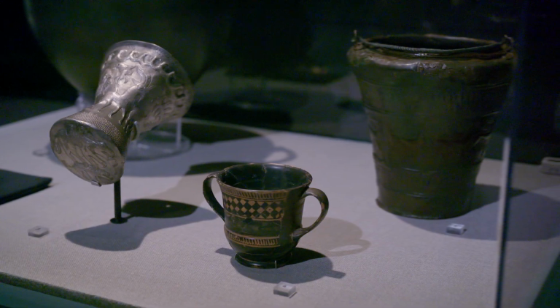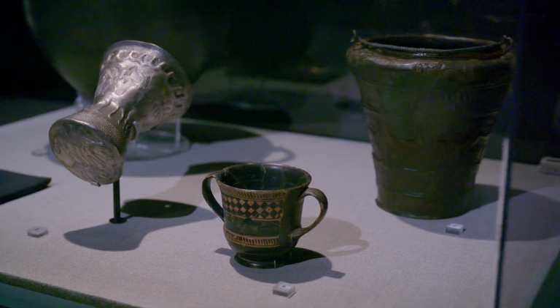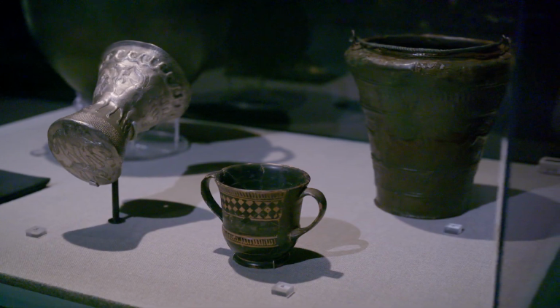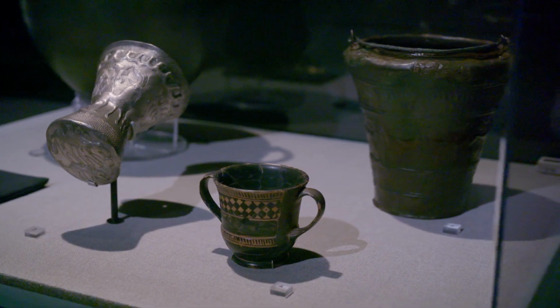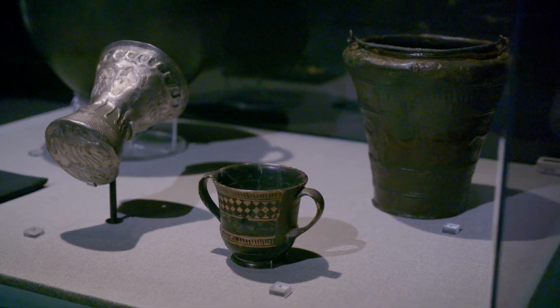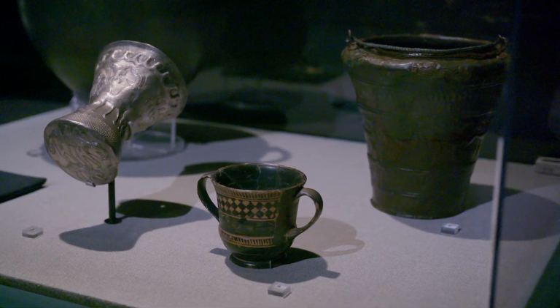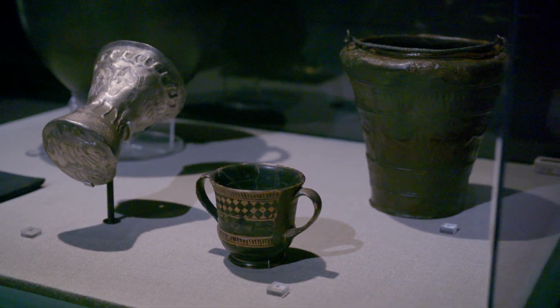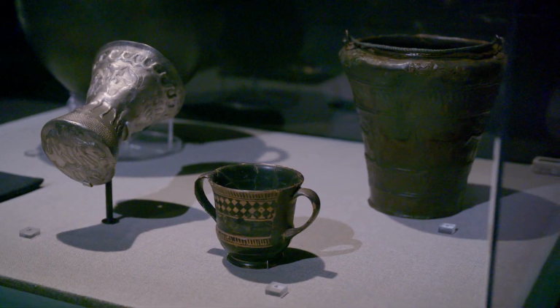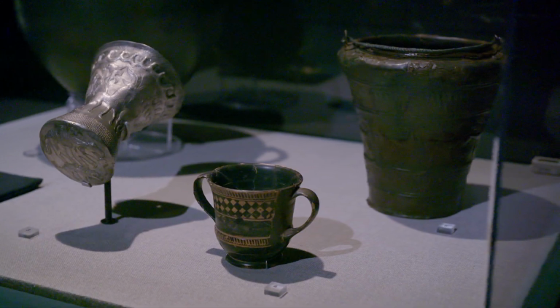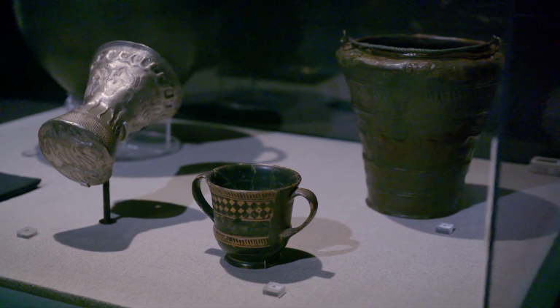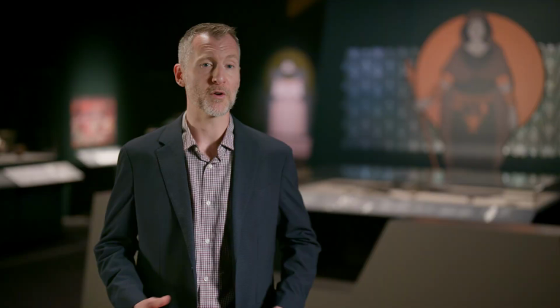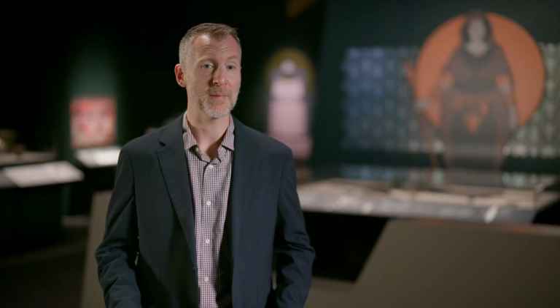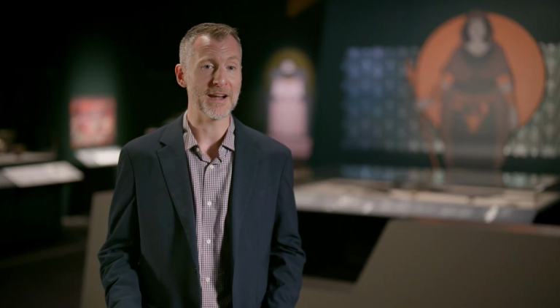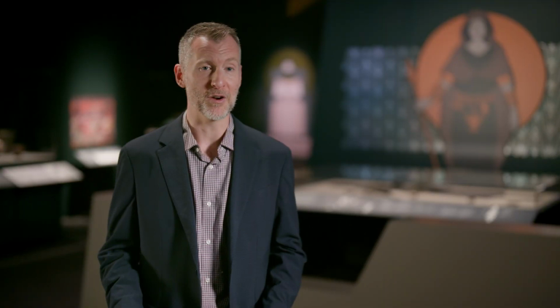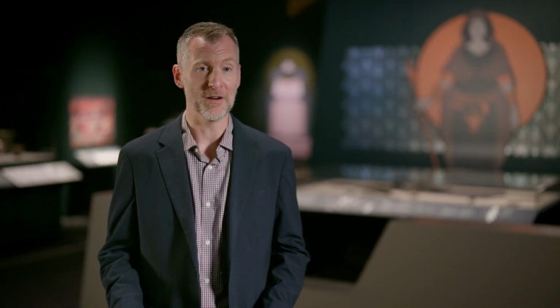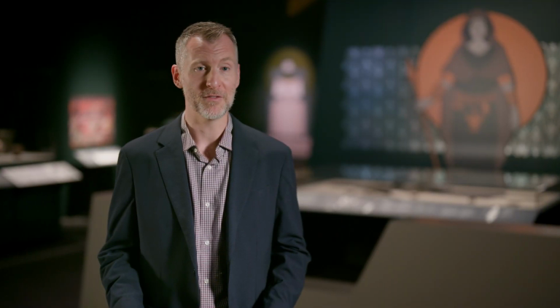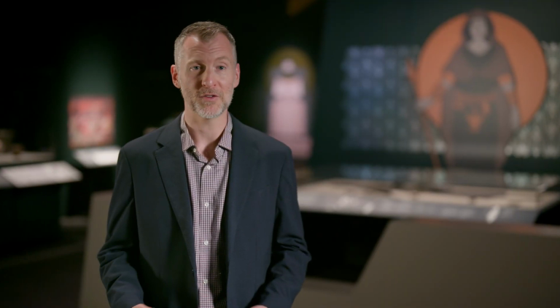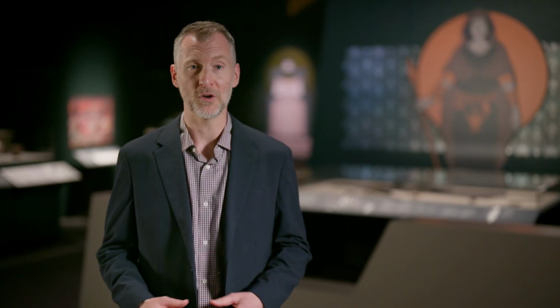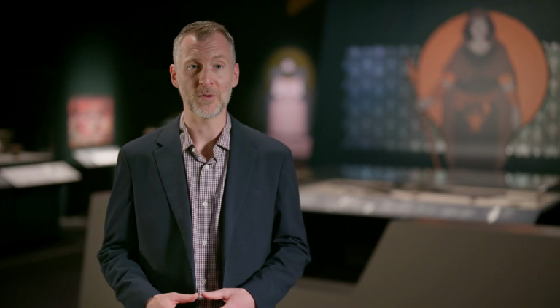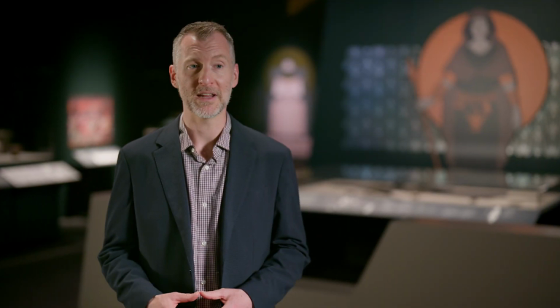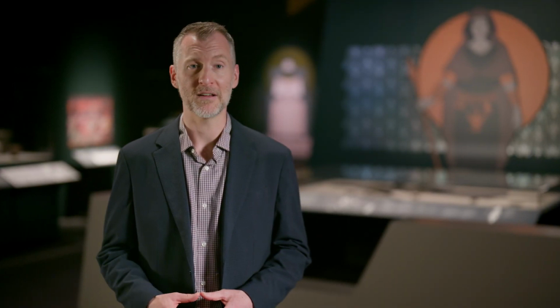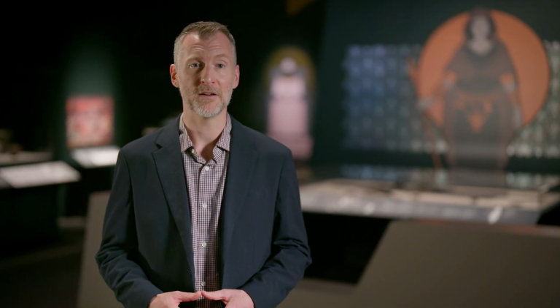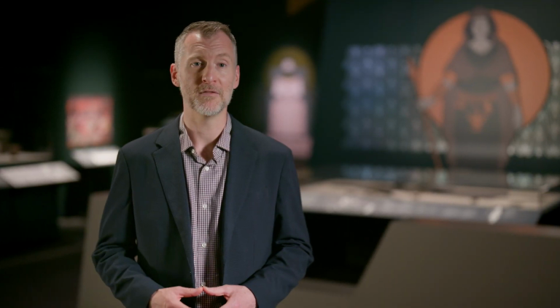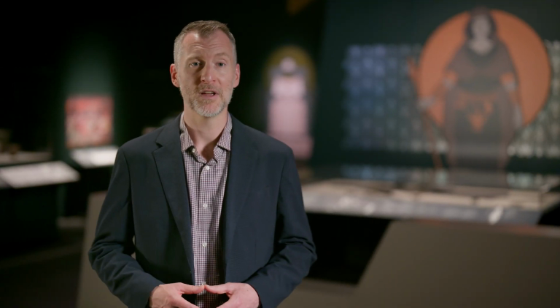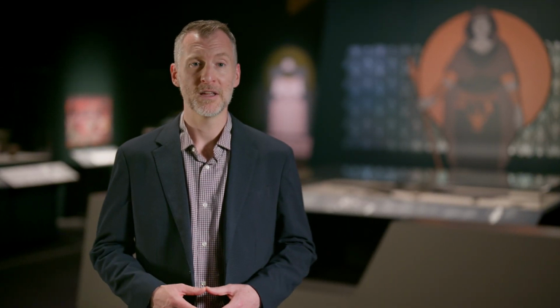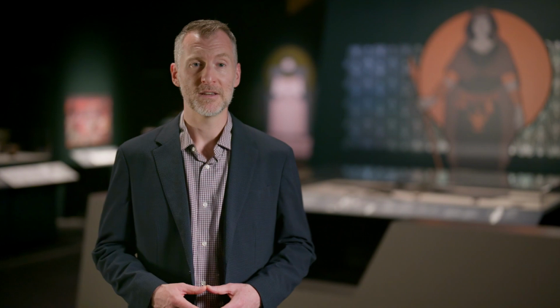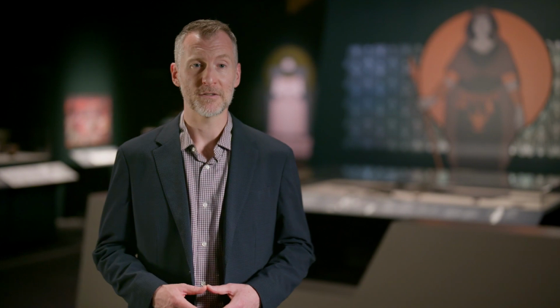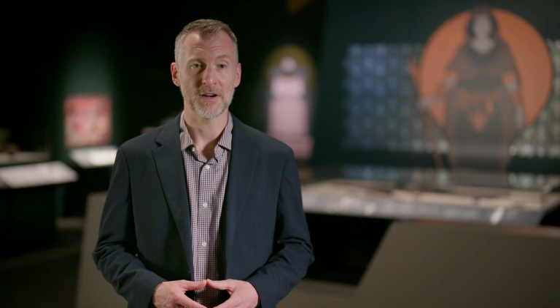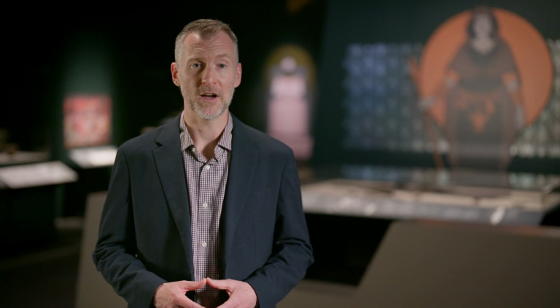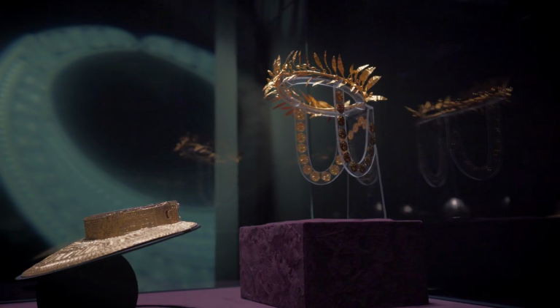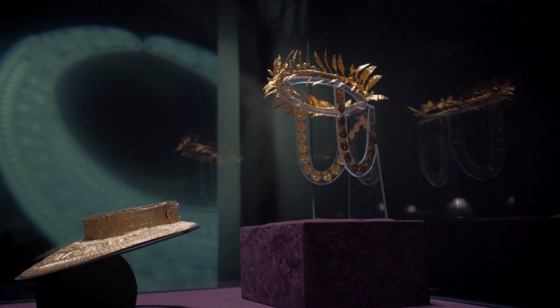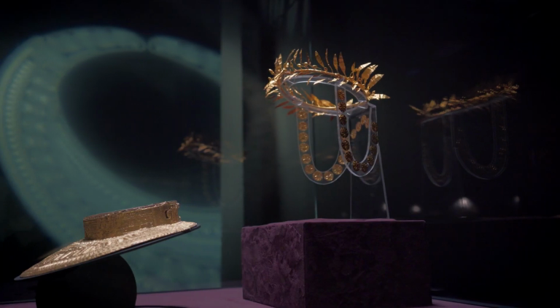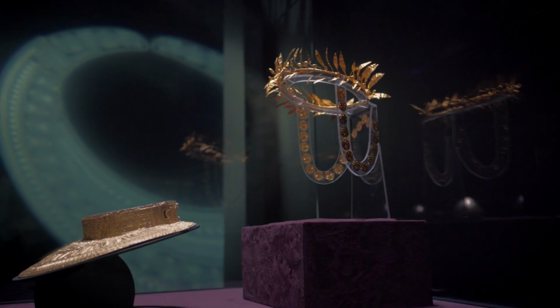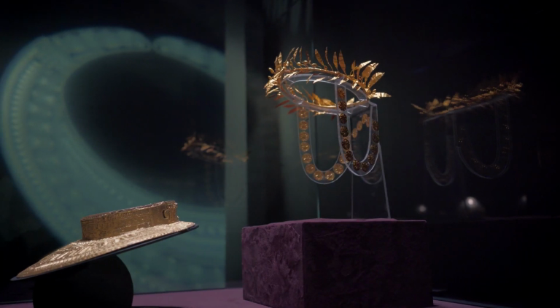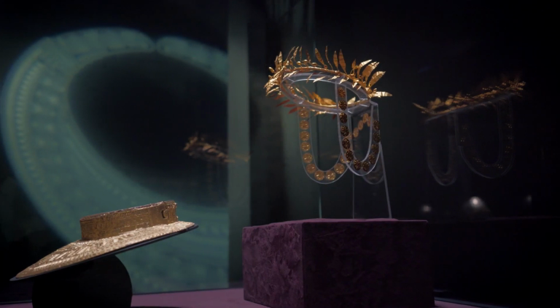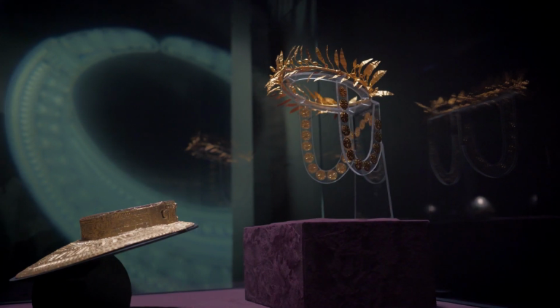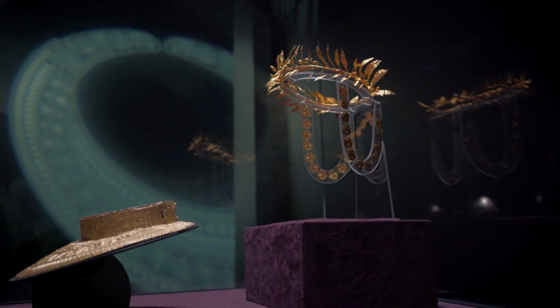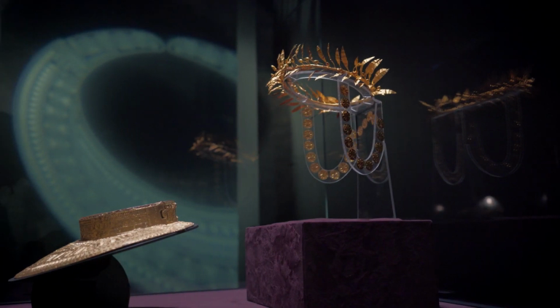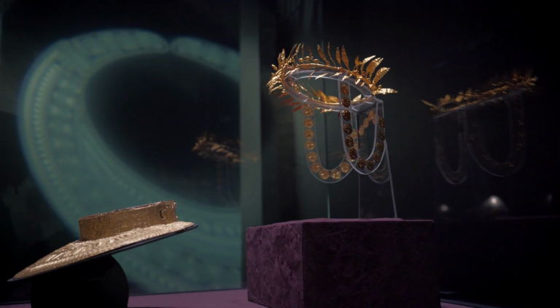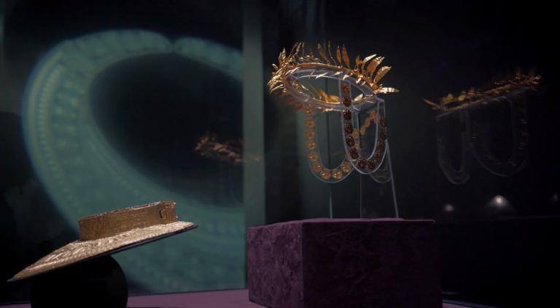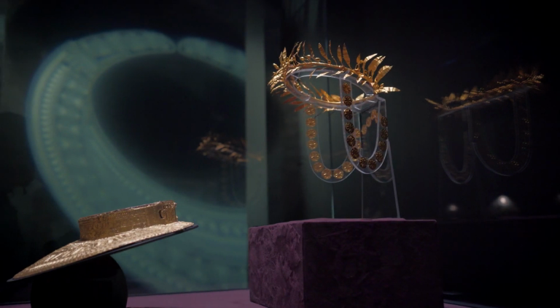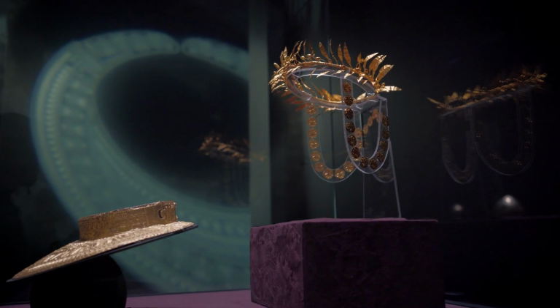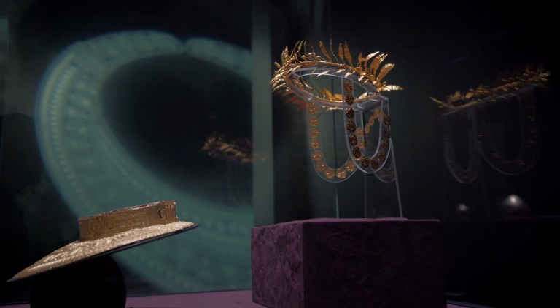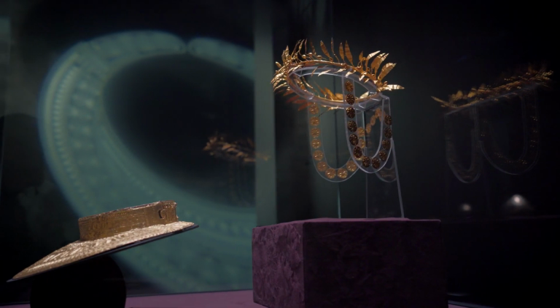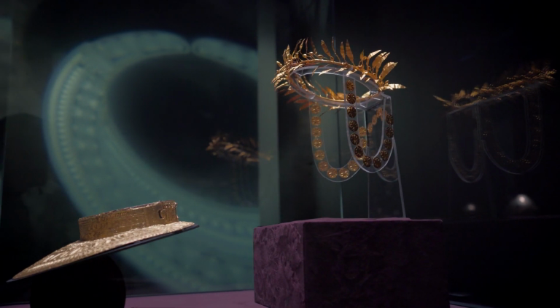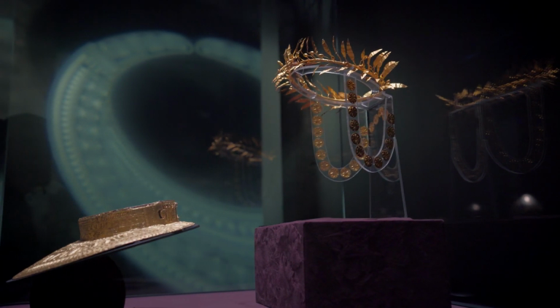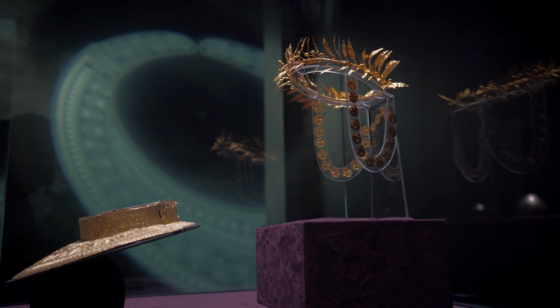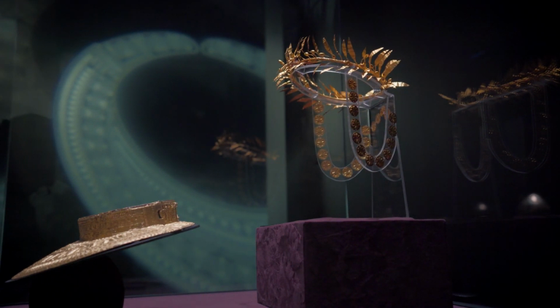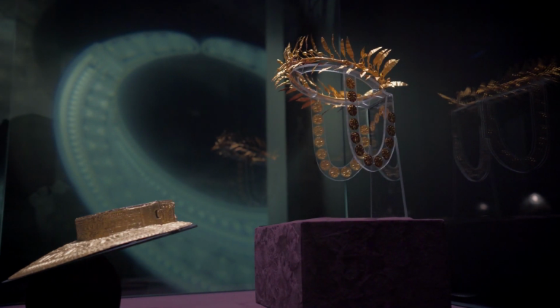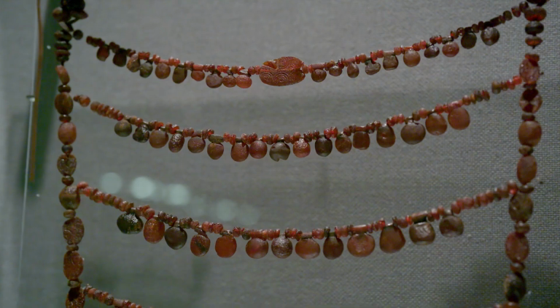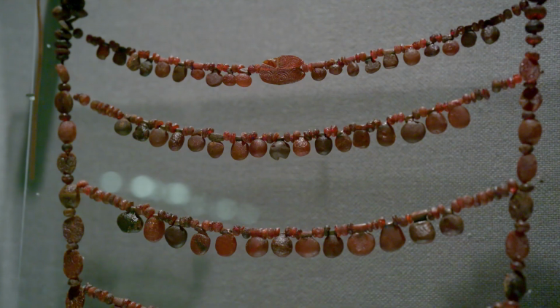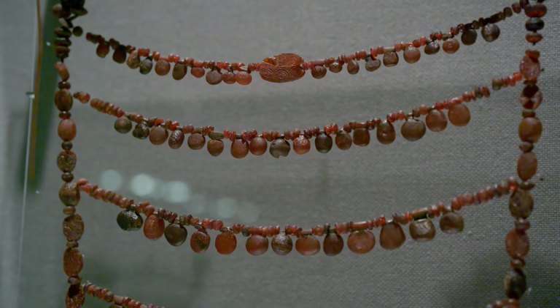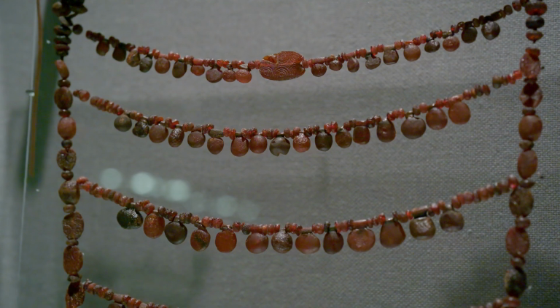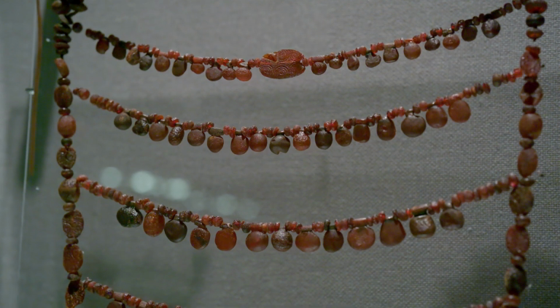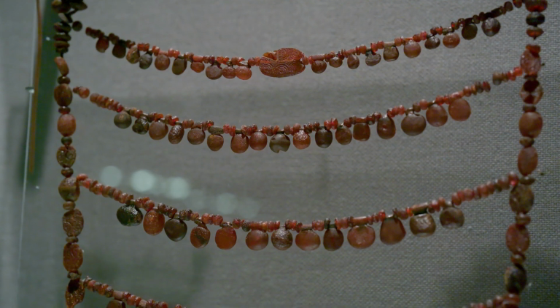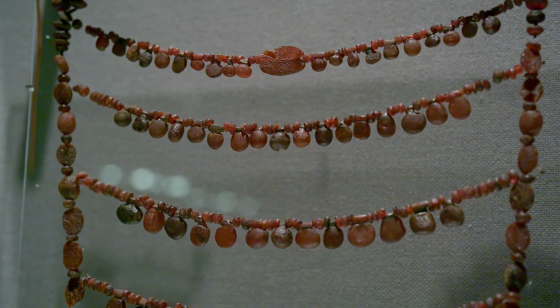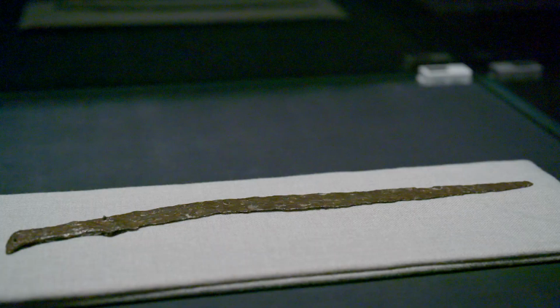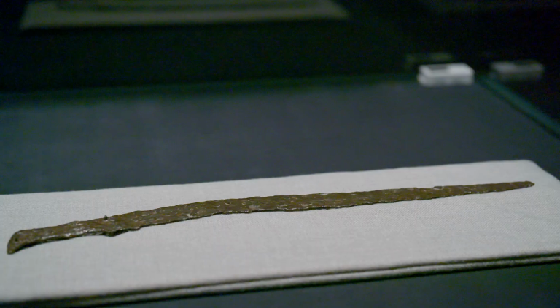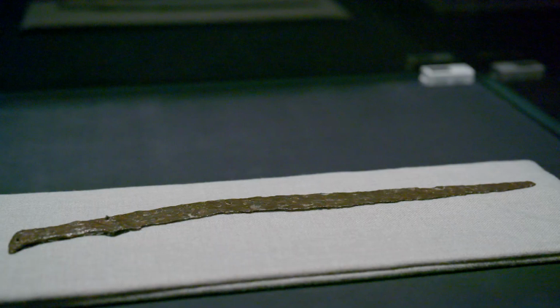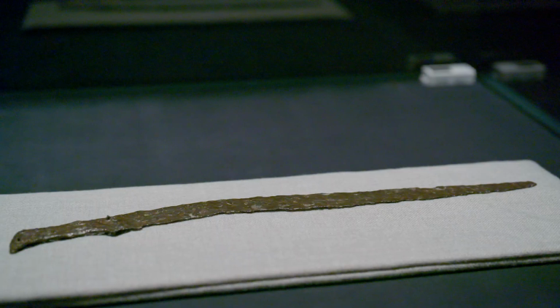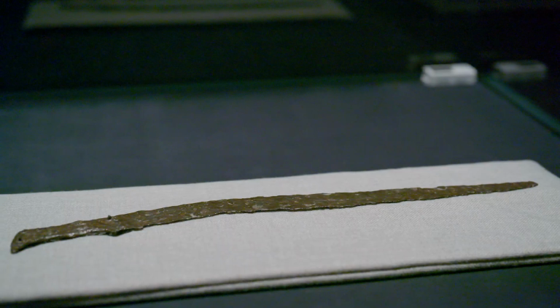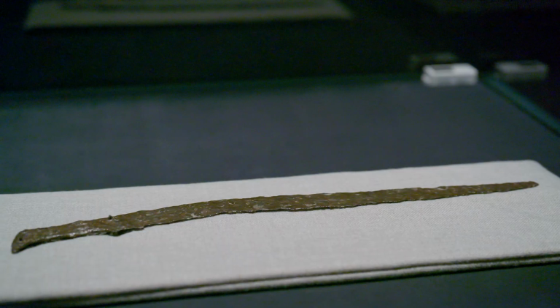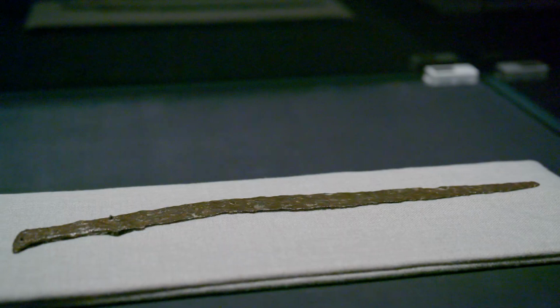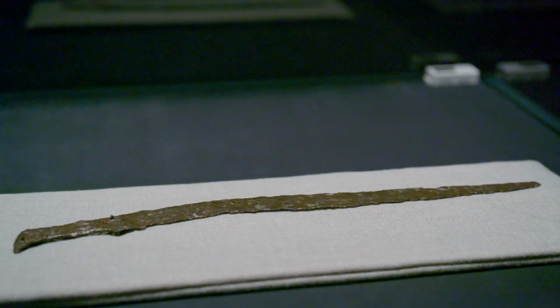Also in terms of what they're made out of, we have different items made out of gold, out of silver, out of amber, out of iron.